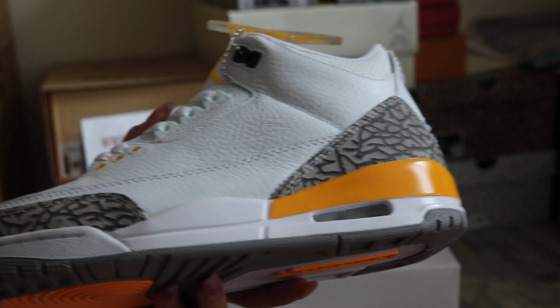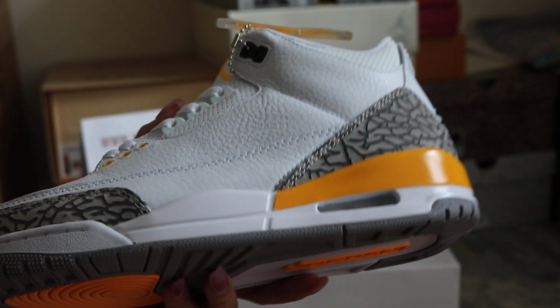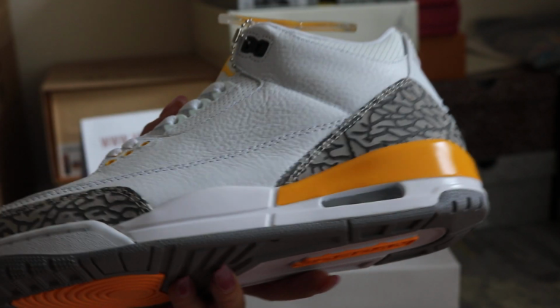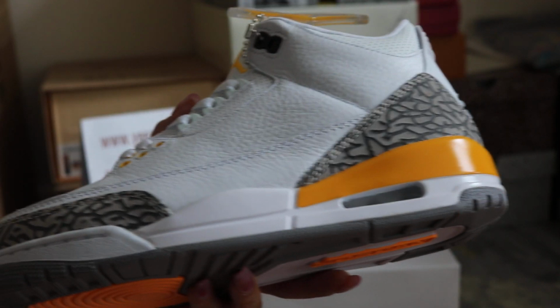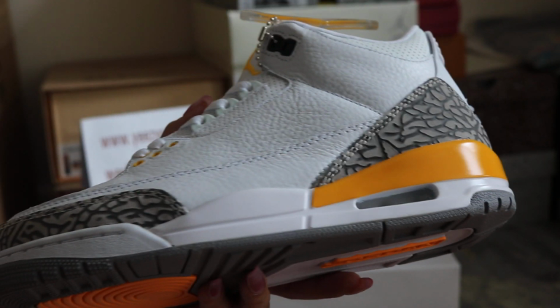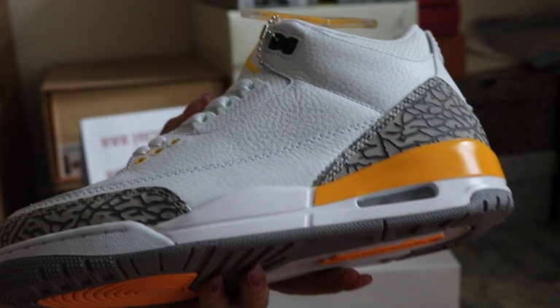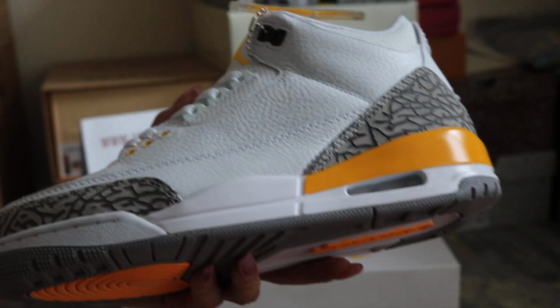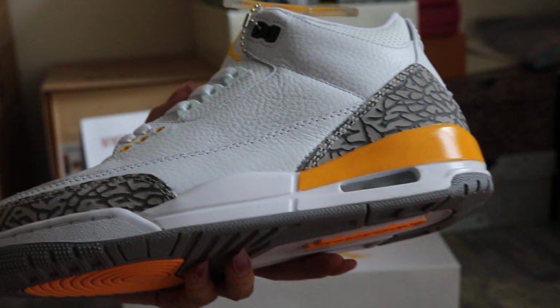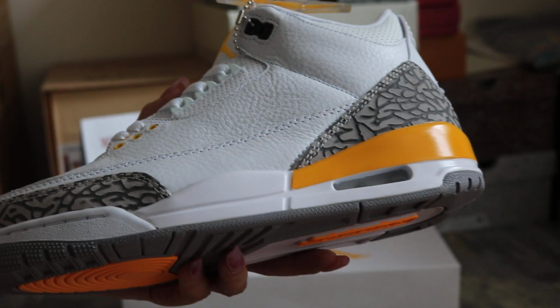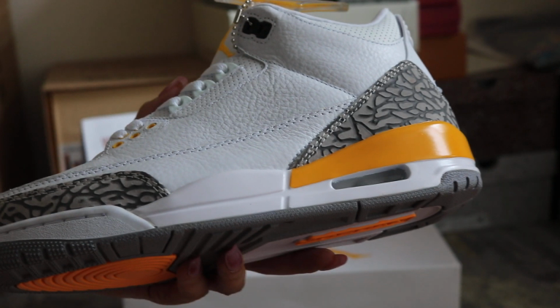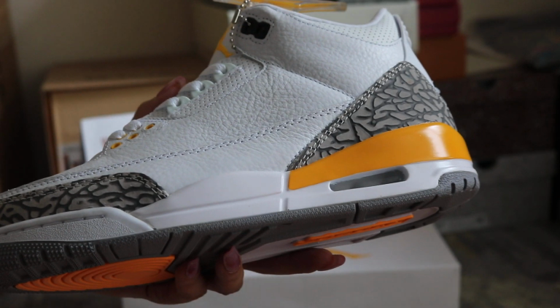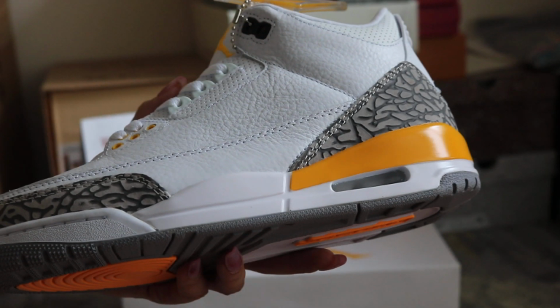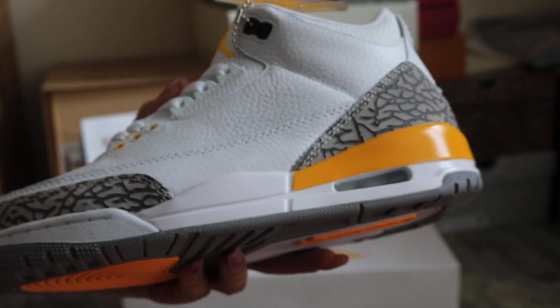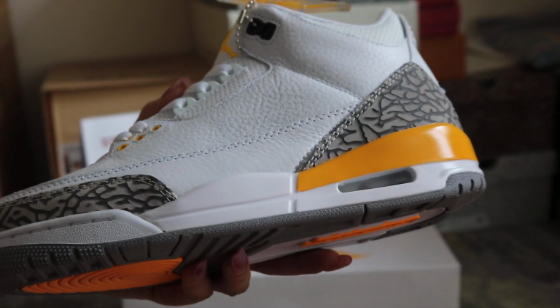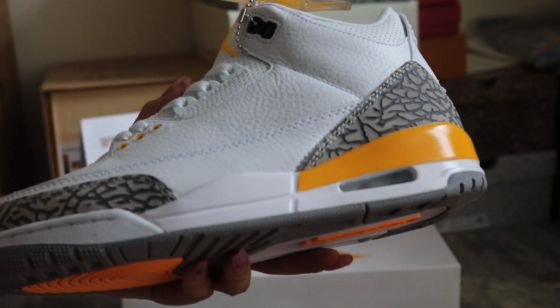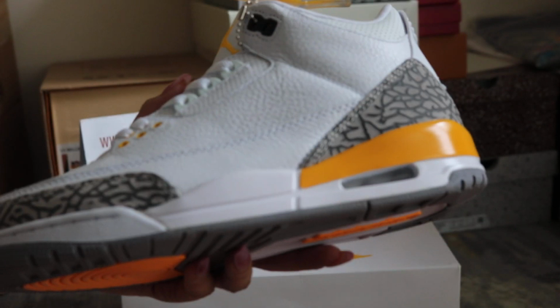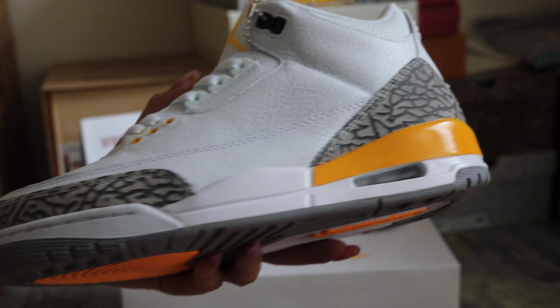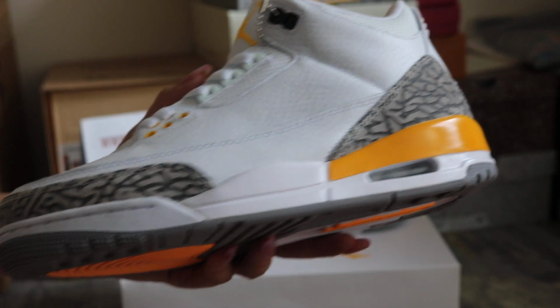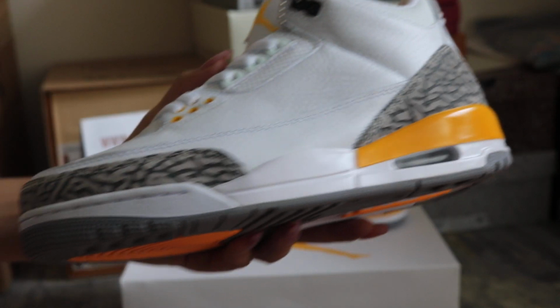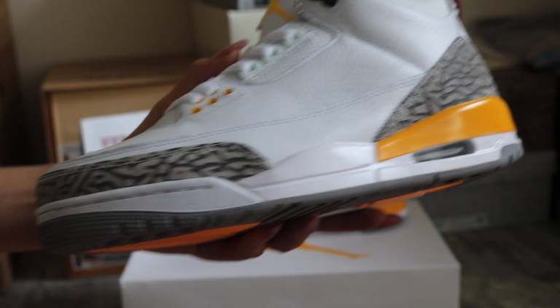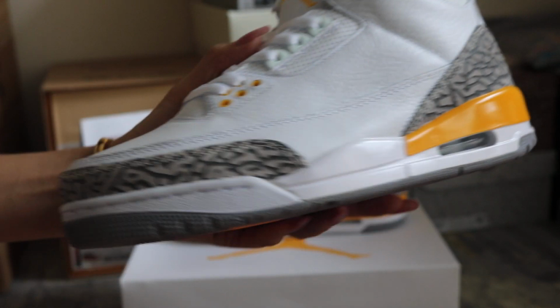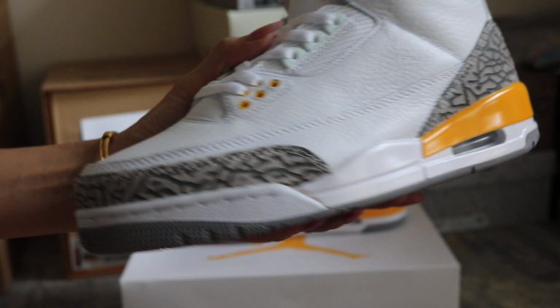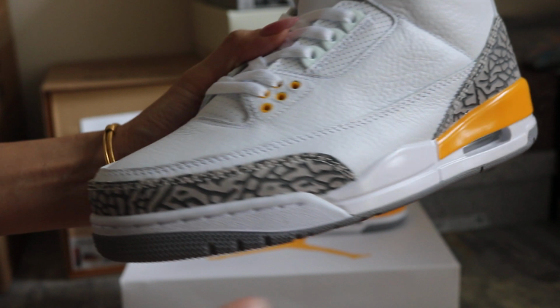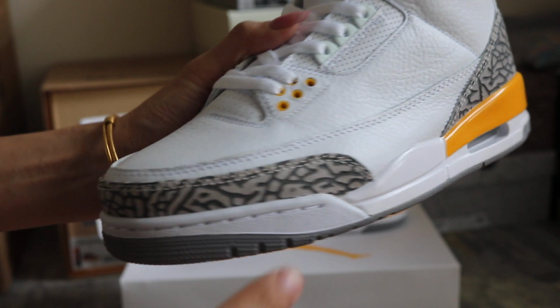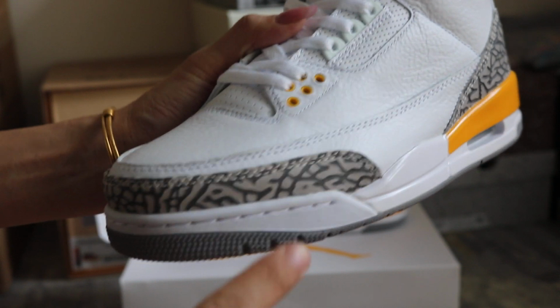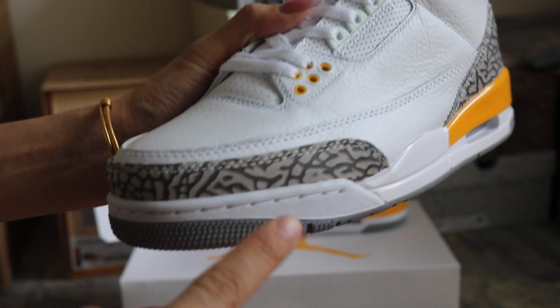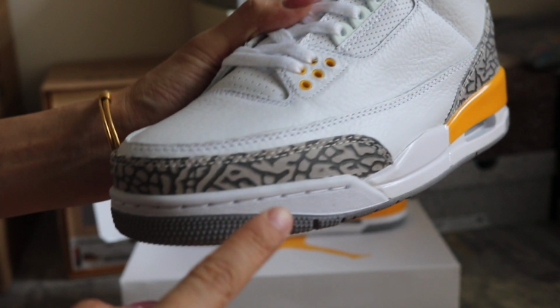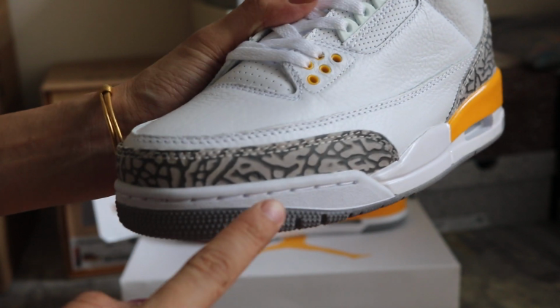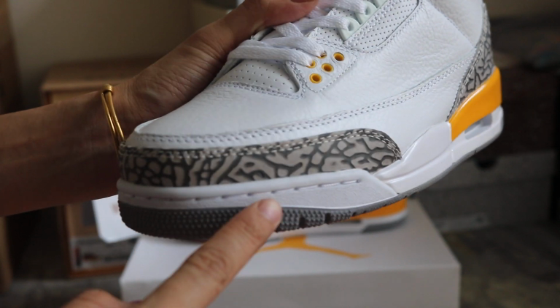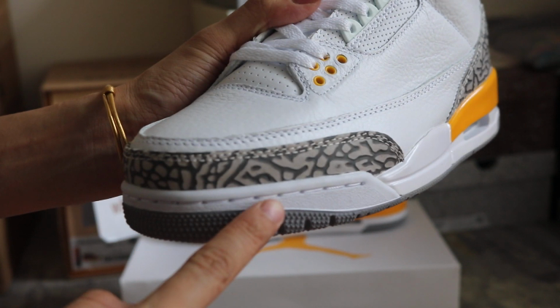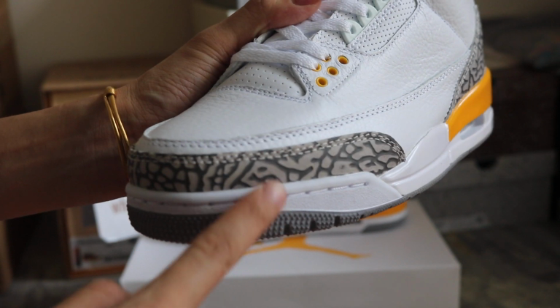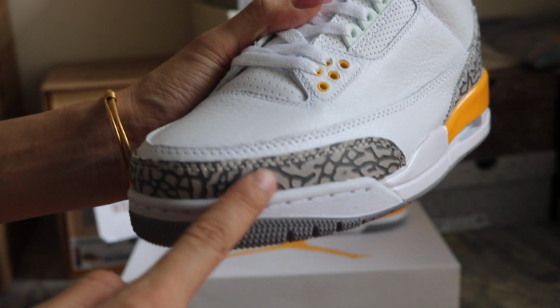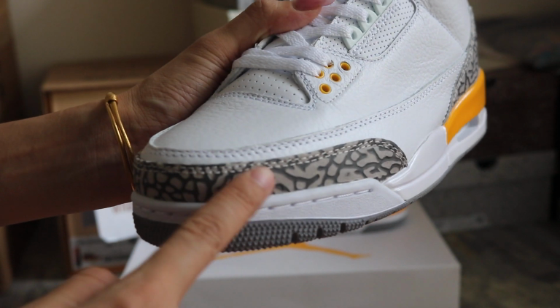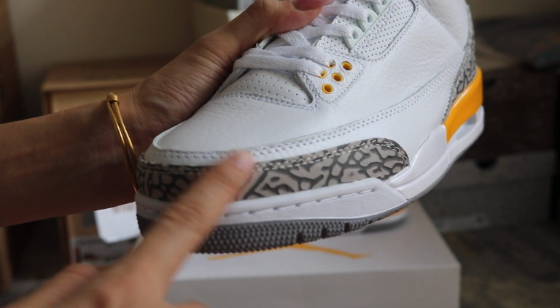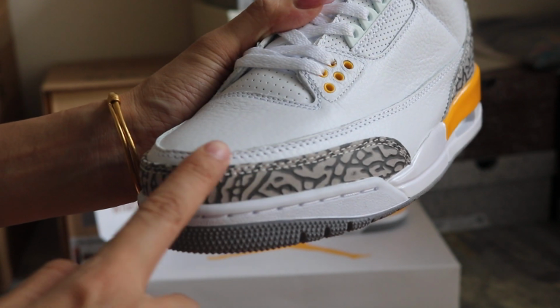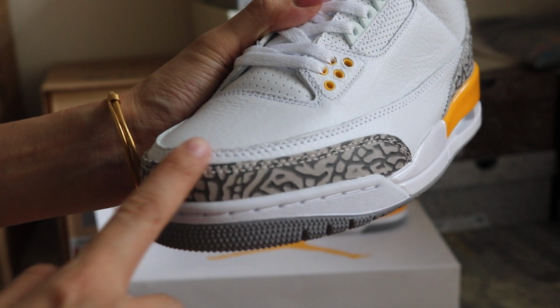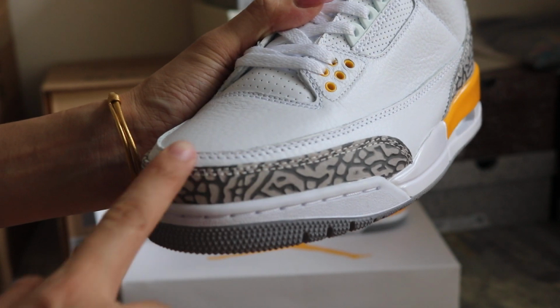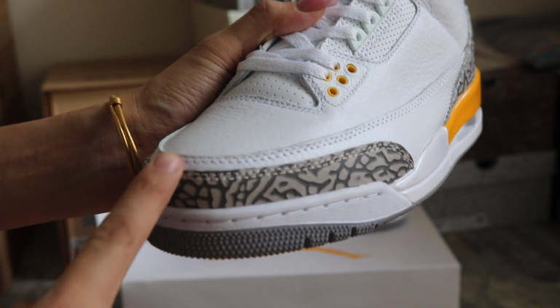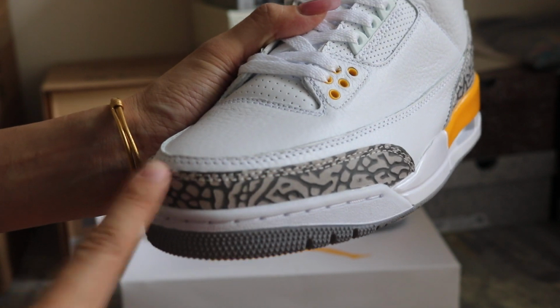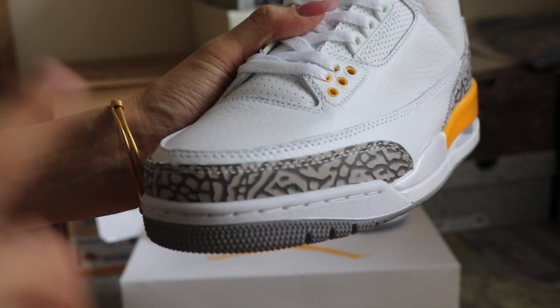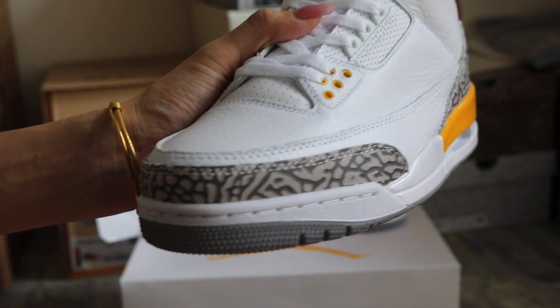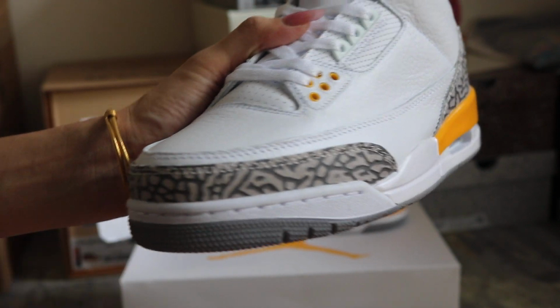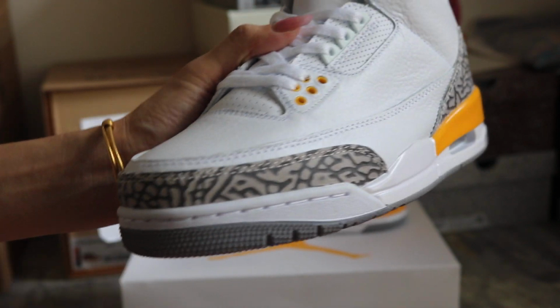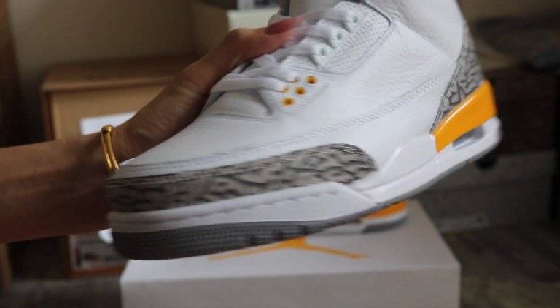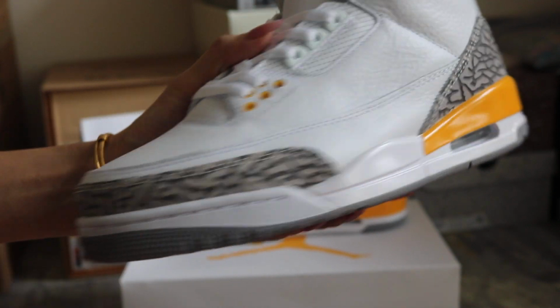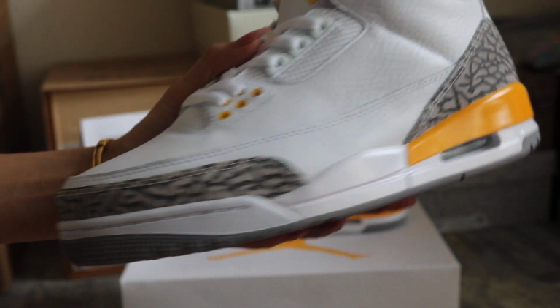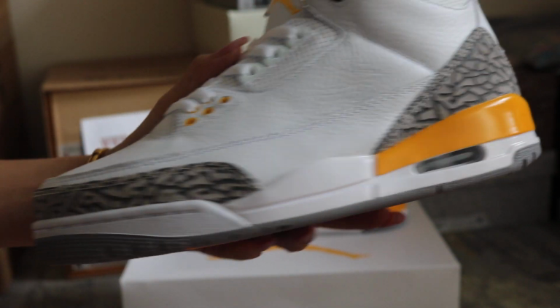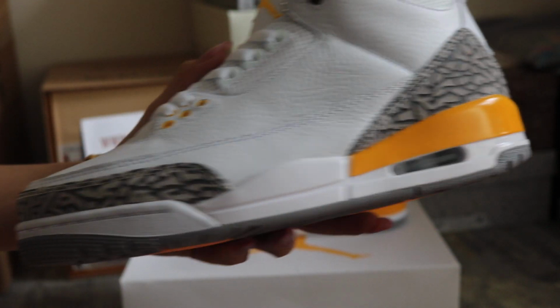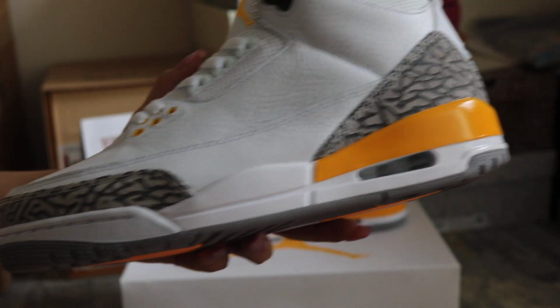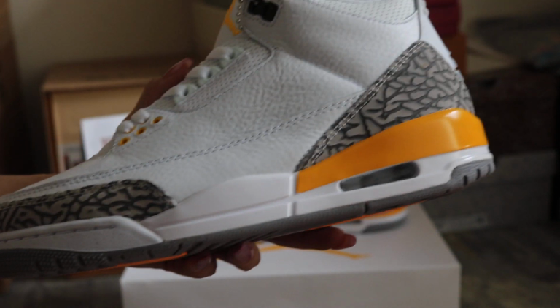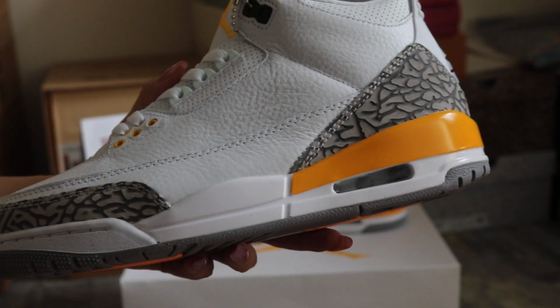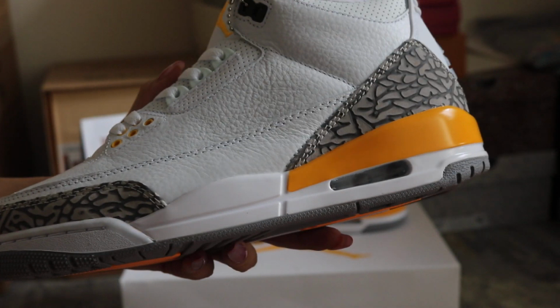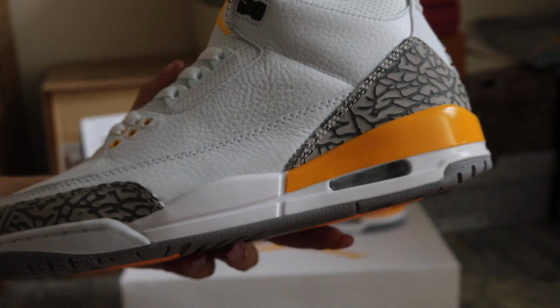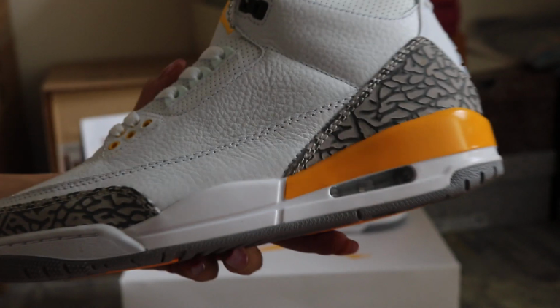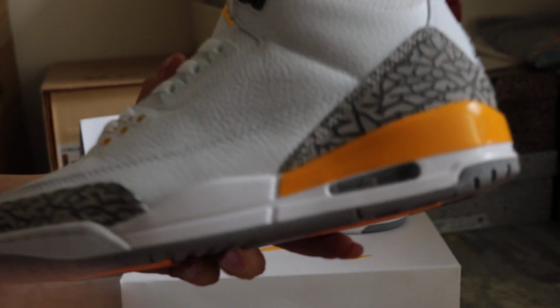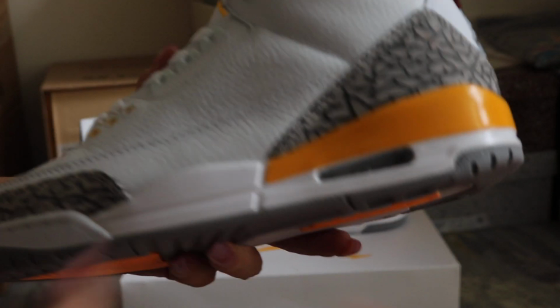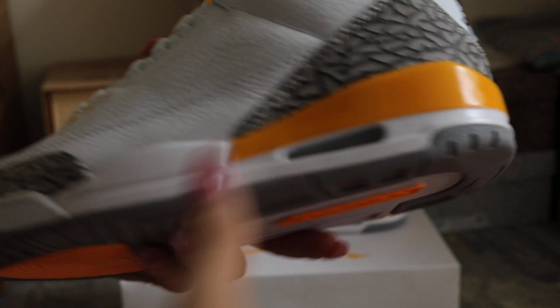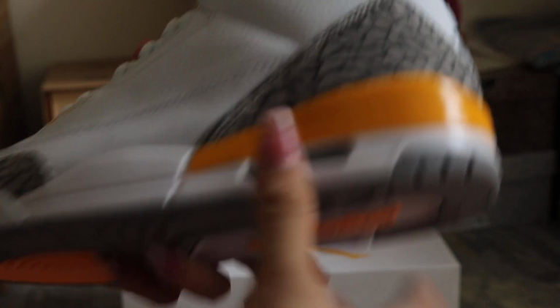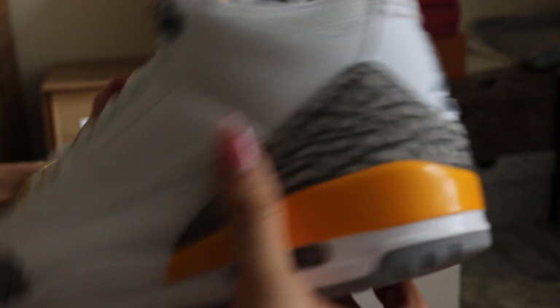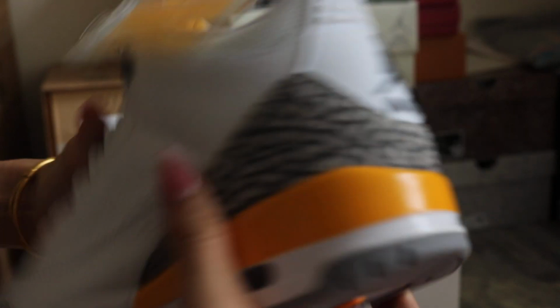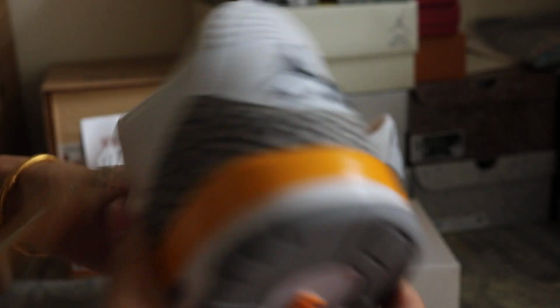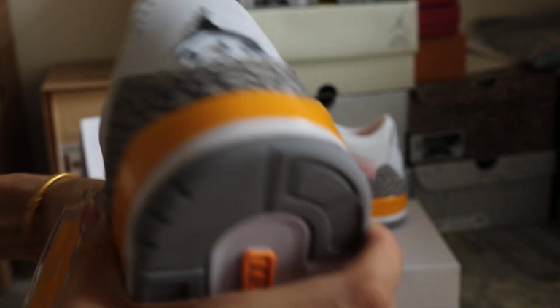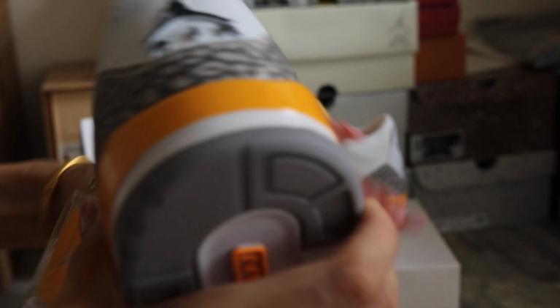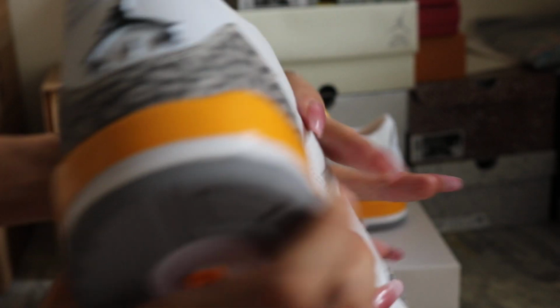And the side of the shoes, we got the grey elephant on the toe box. Grey elephant on the toe box, and back up here.